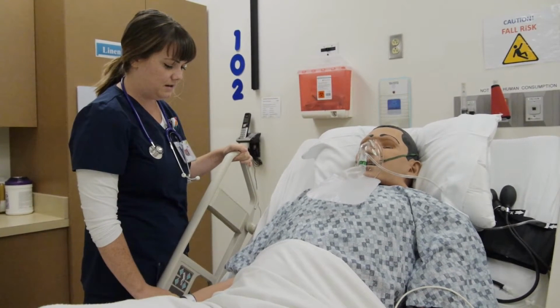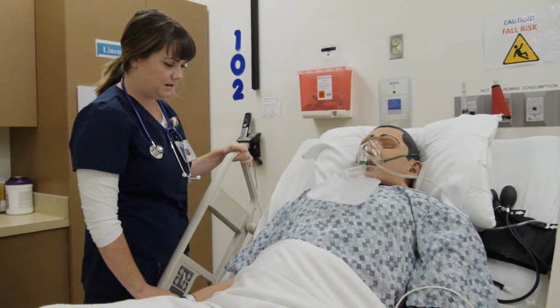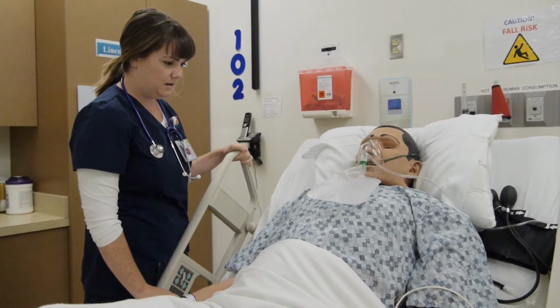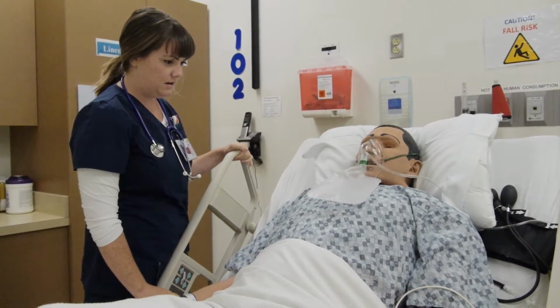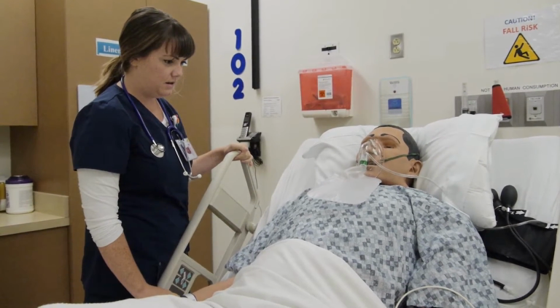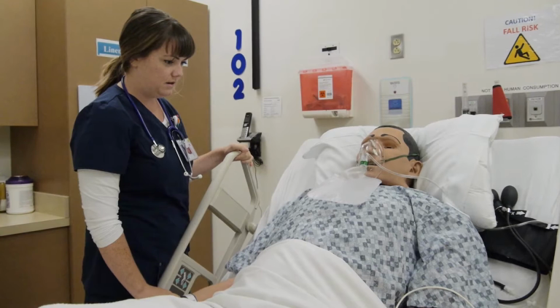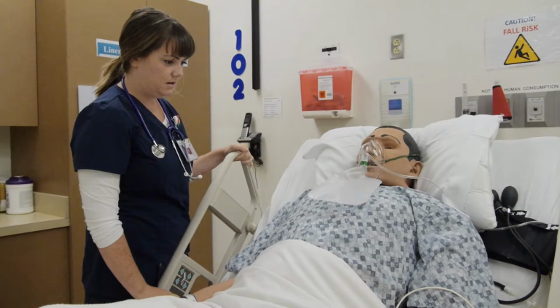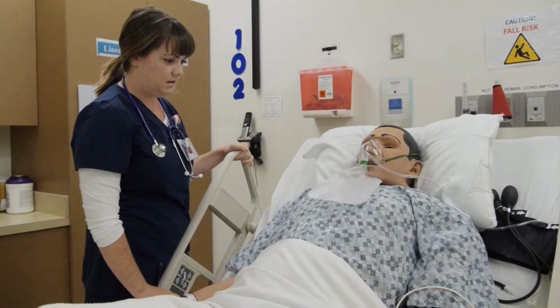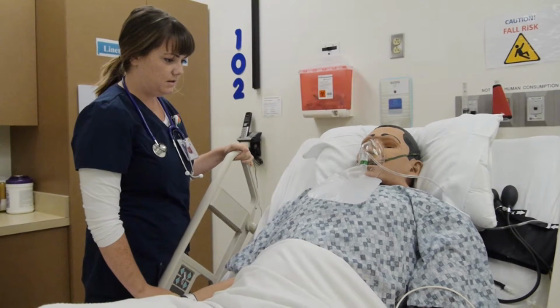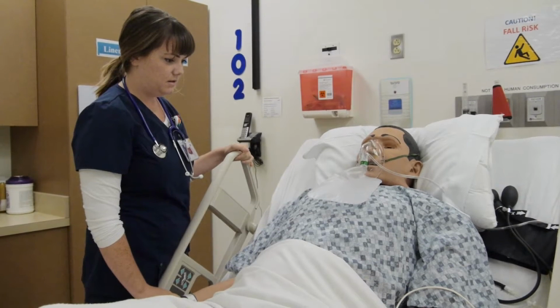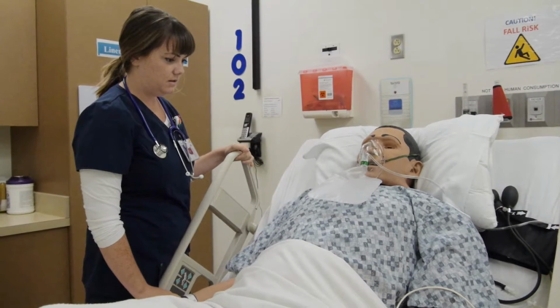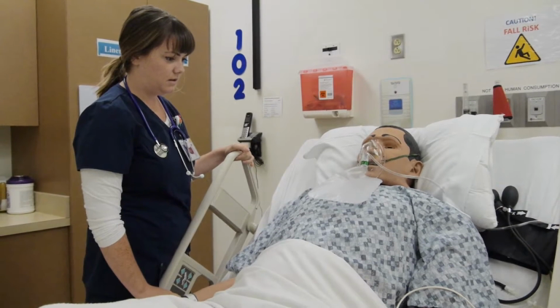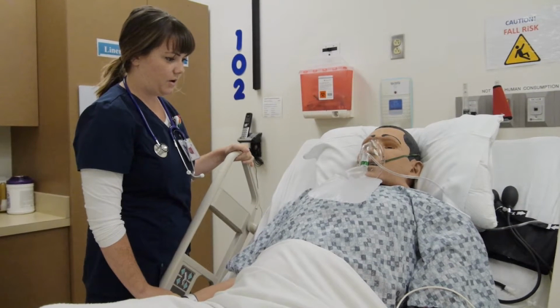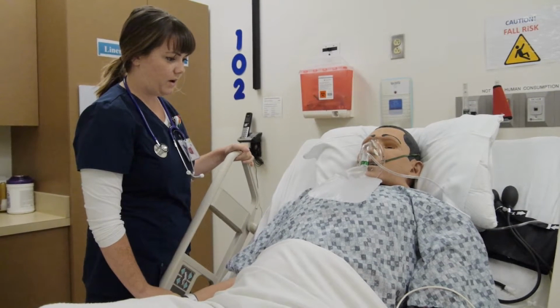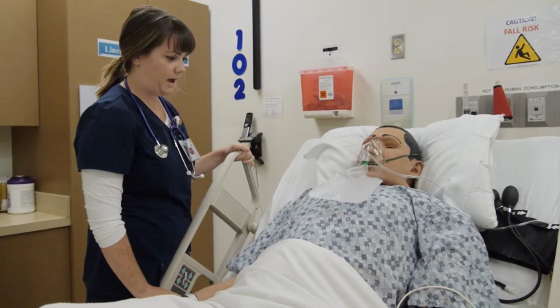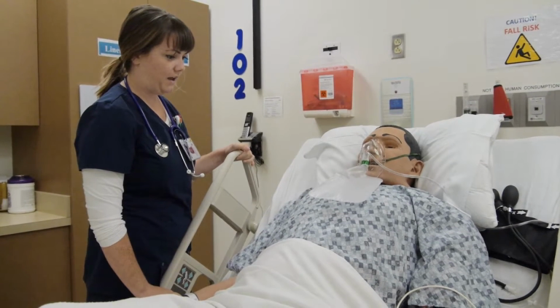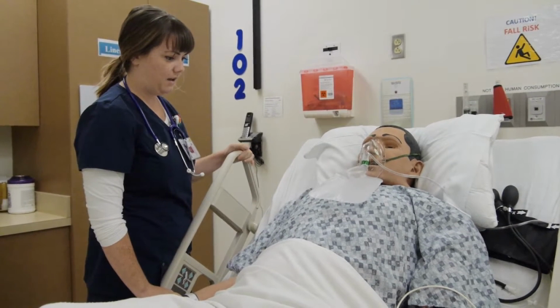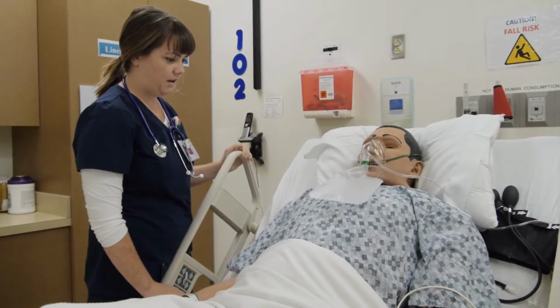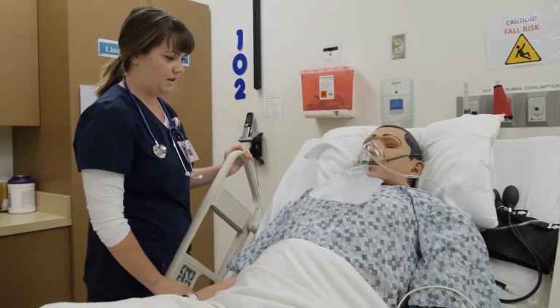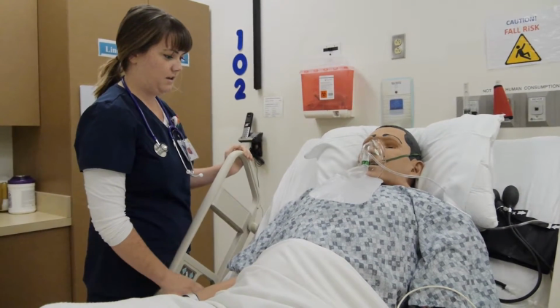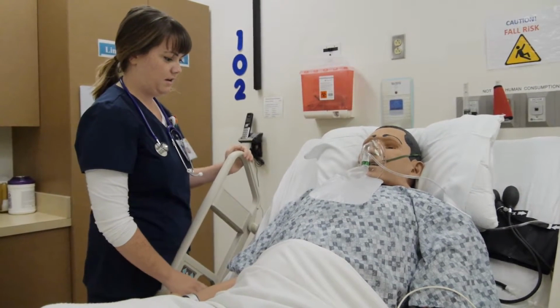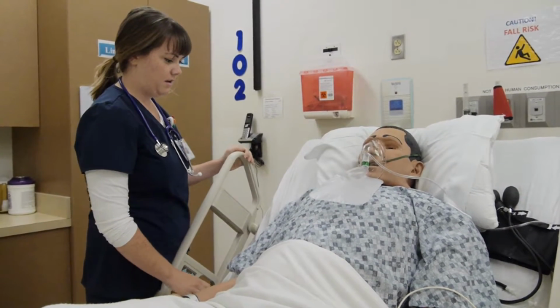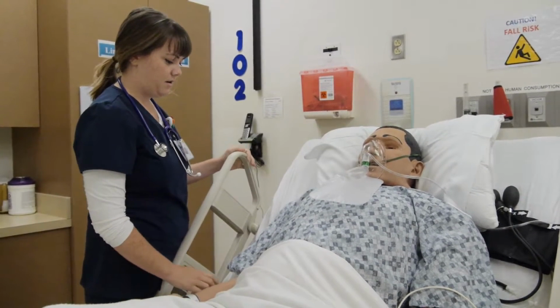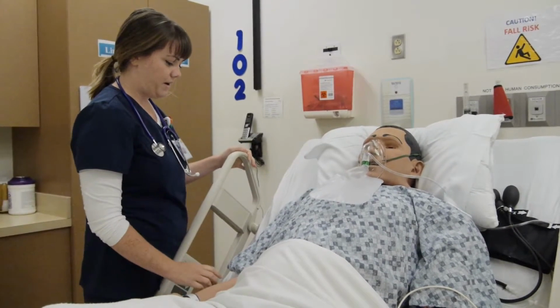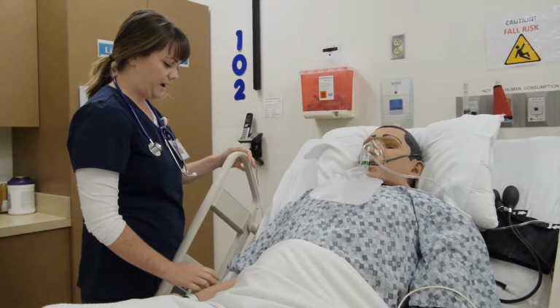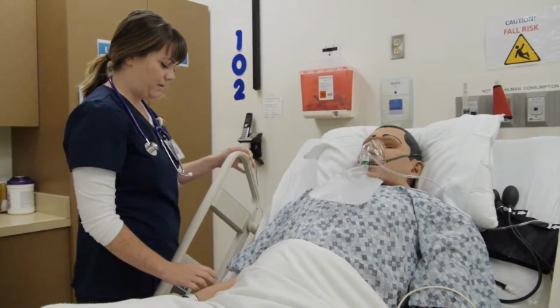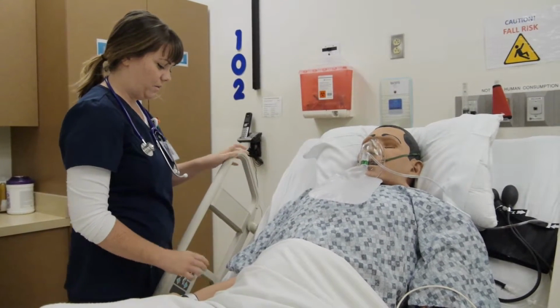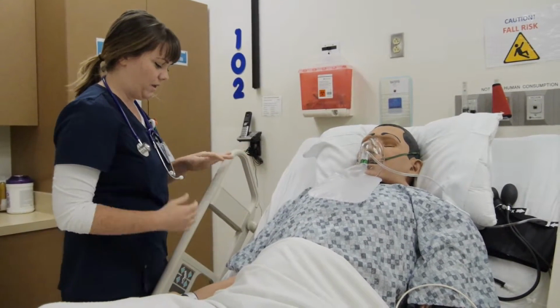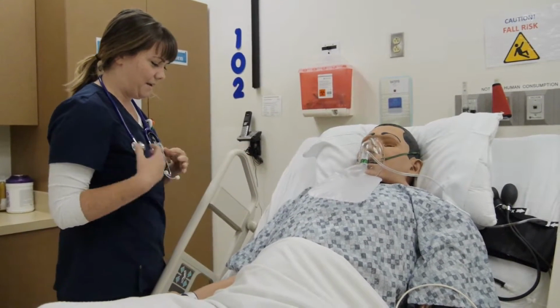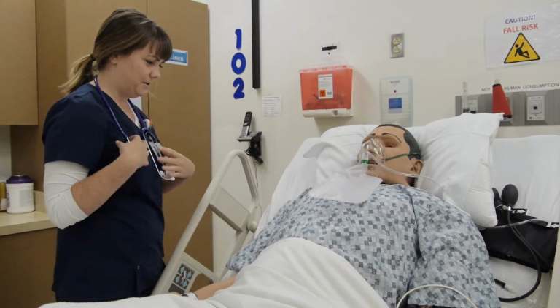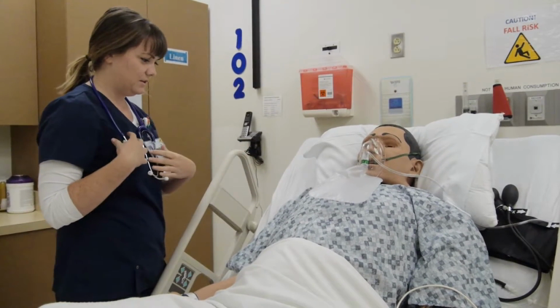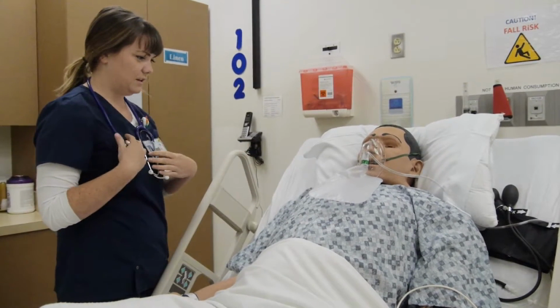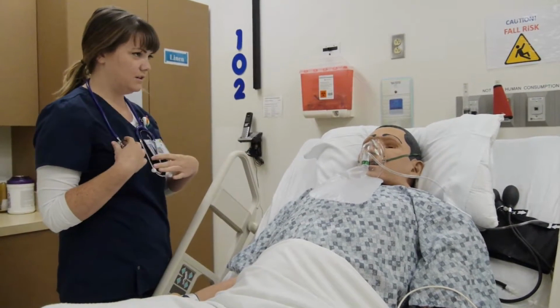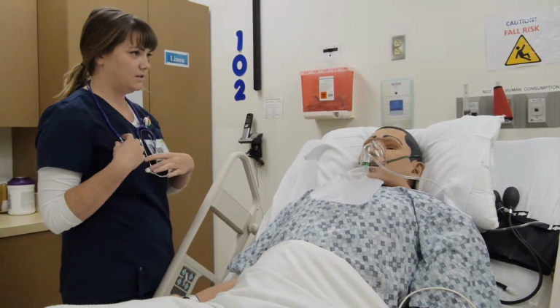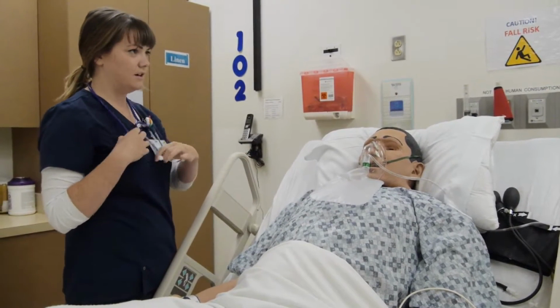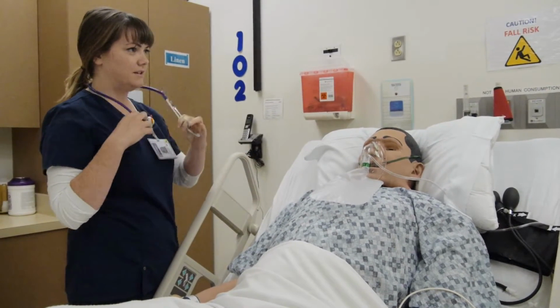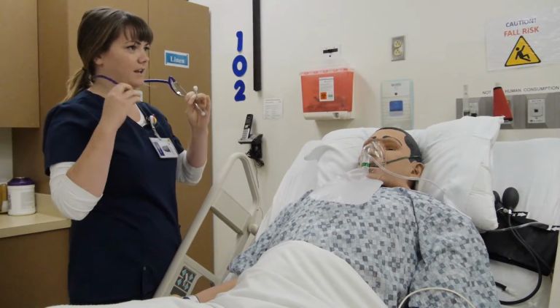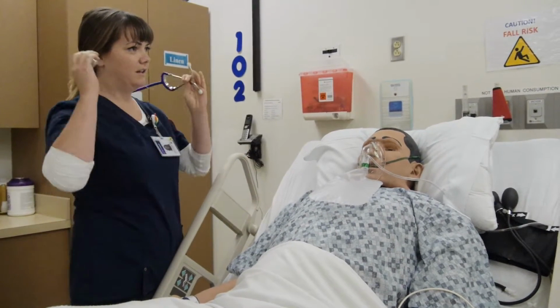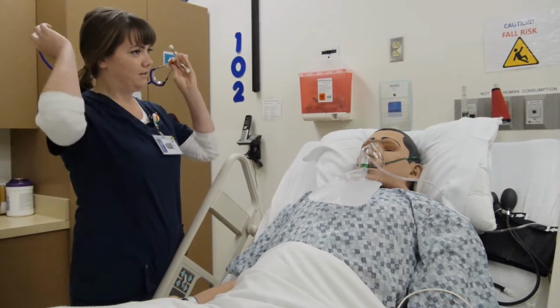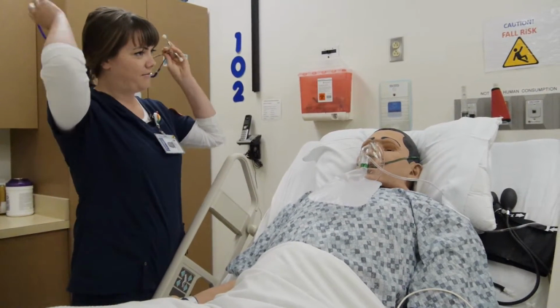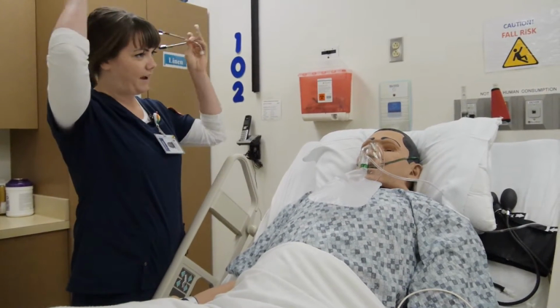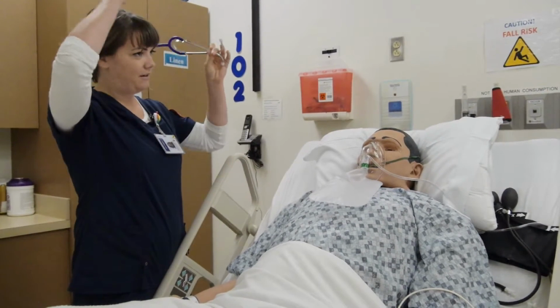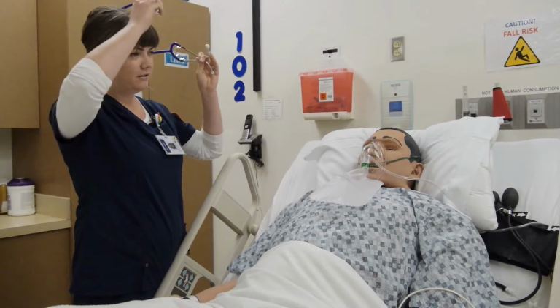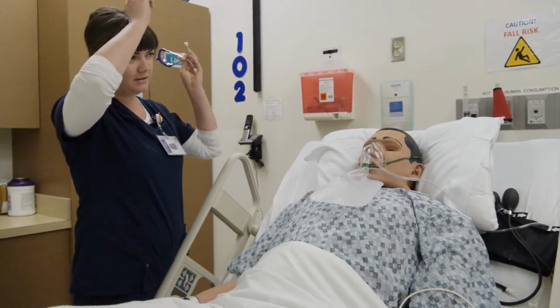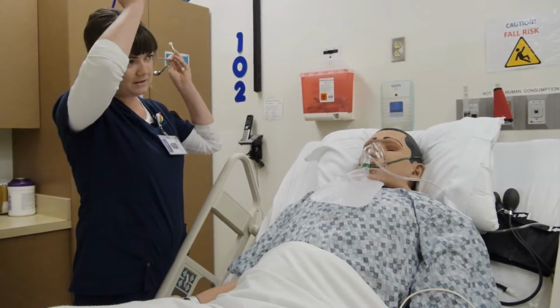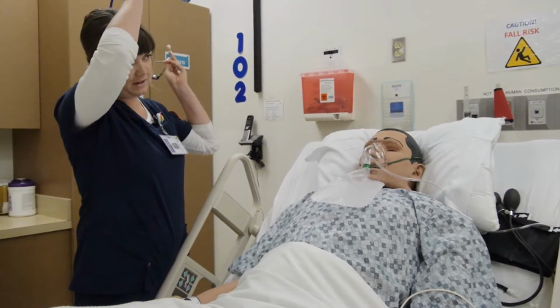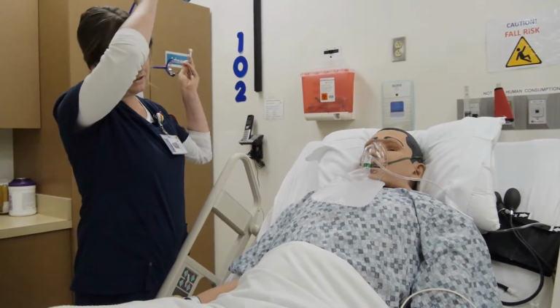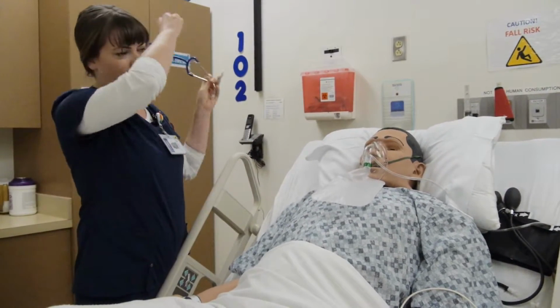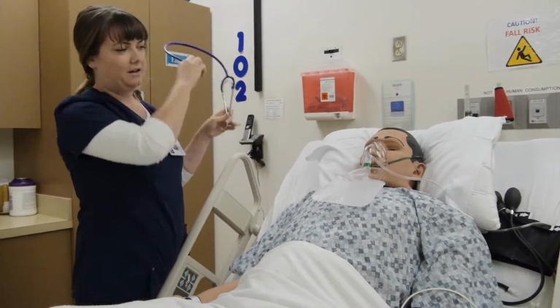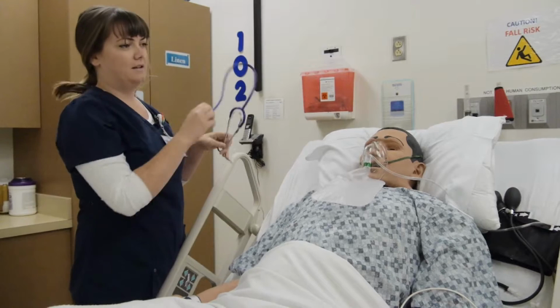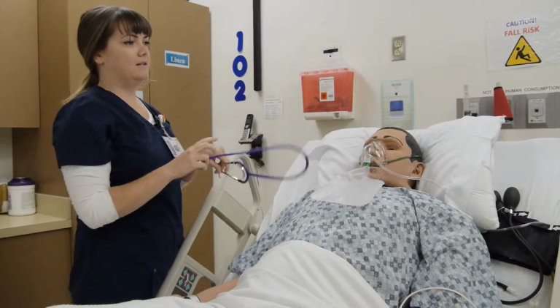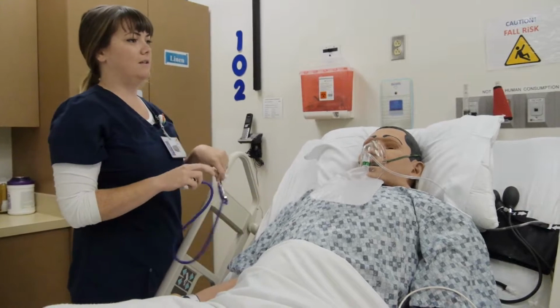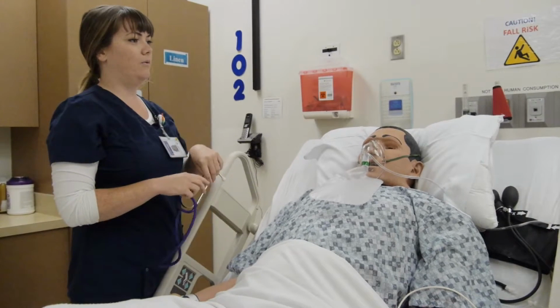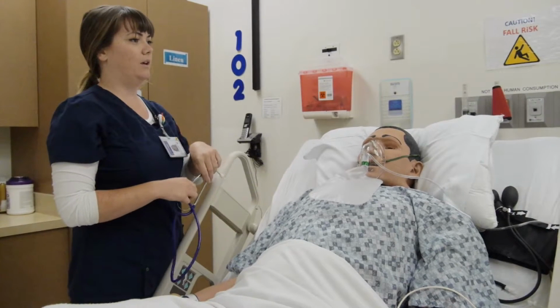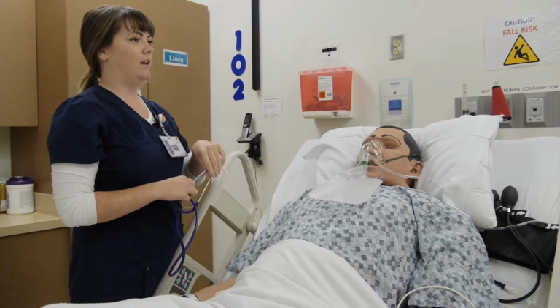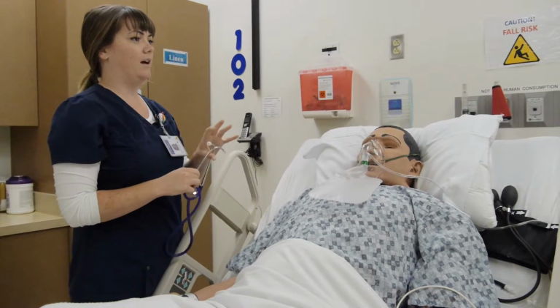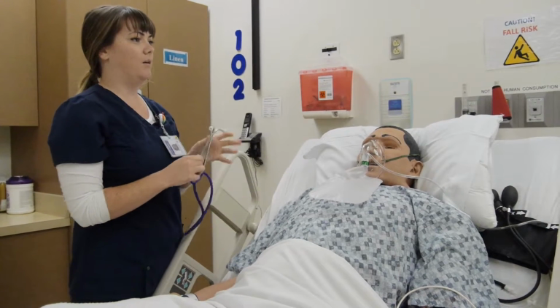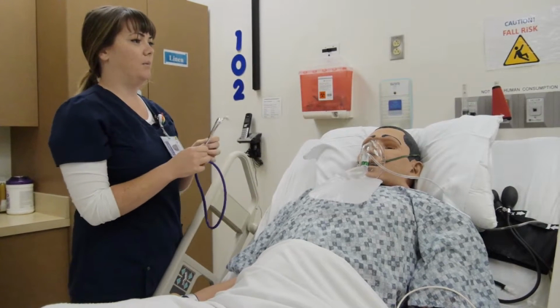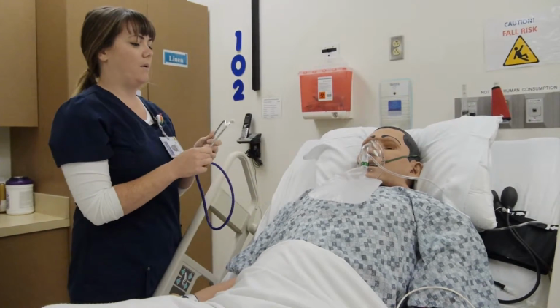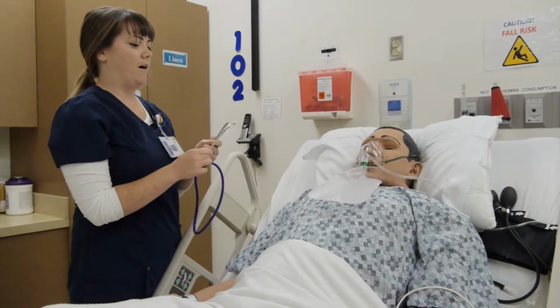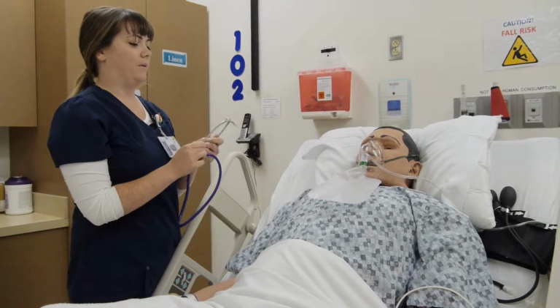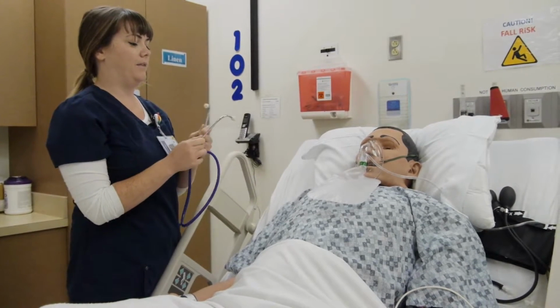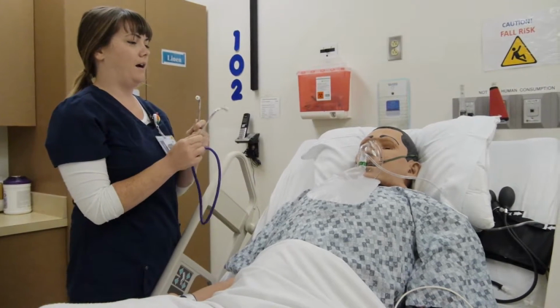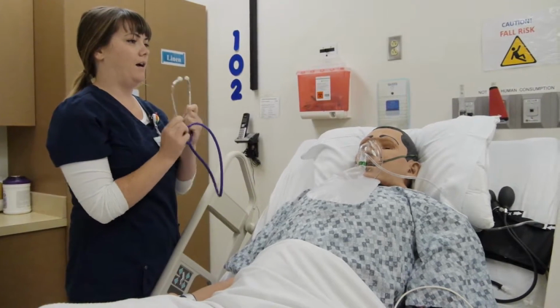I don't feel right. Well, I'm just going to start taking your vitals and see if we can help you out with that.